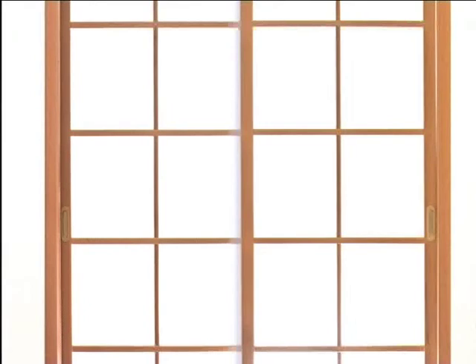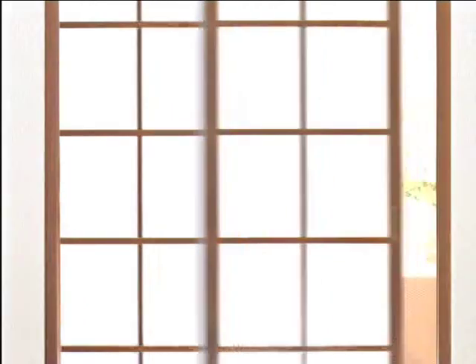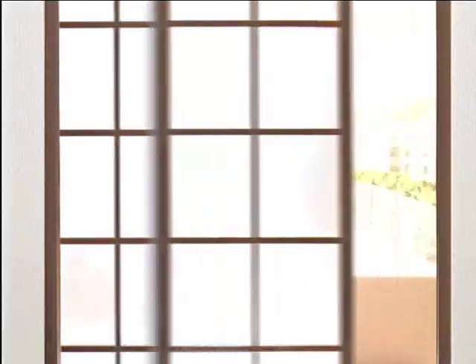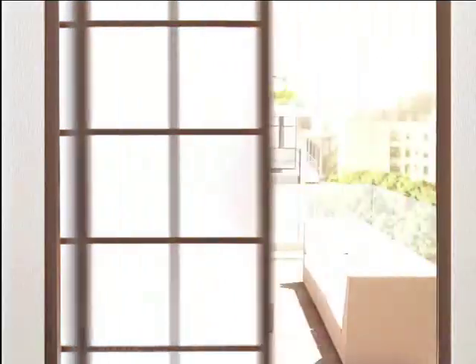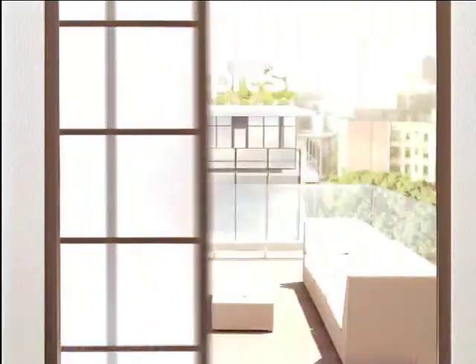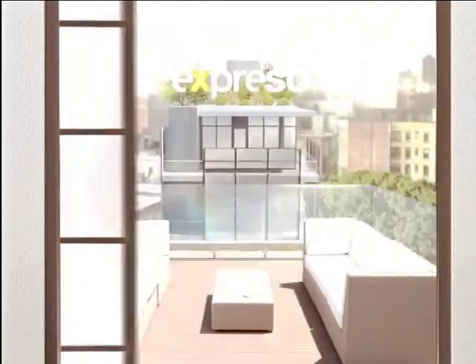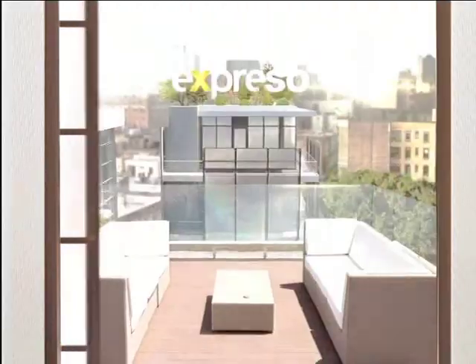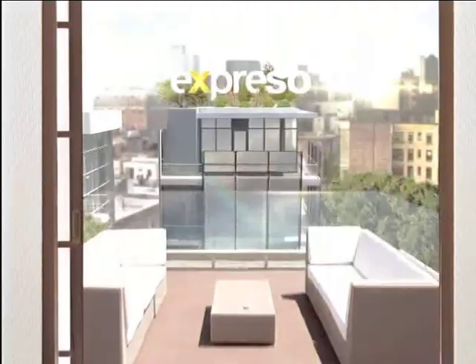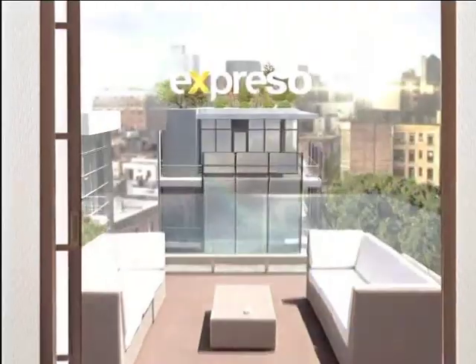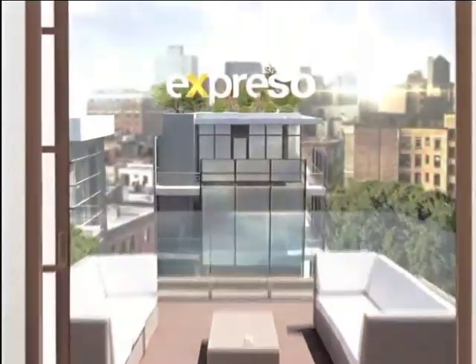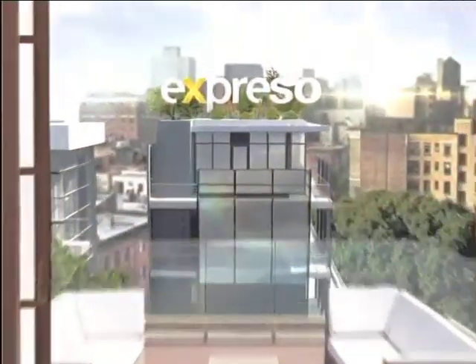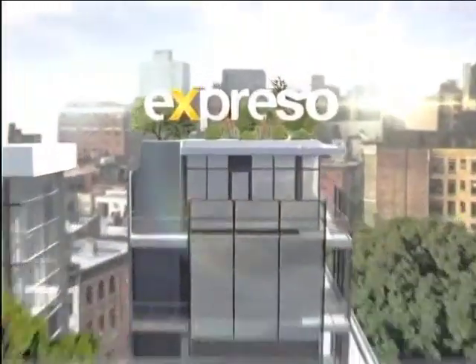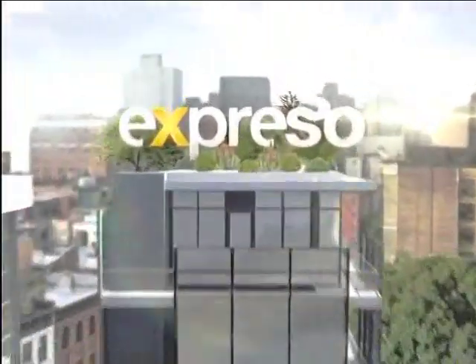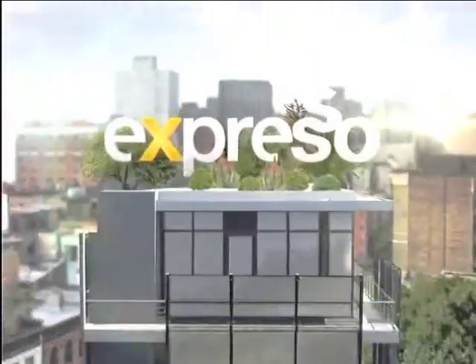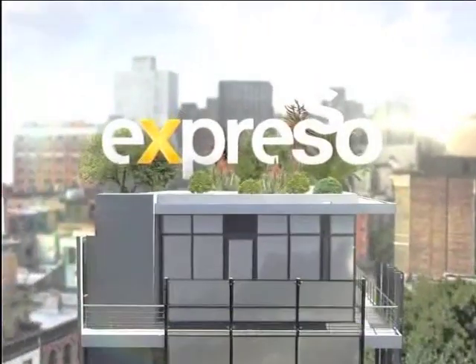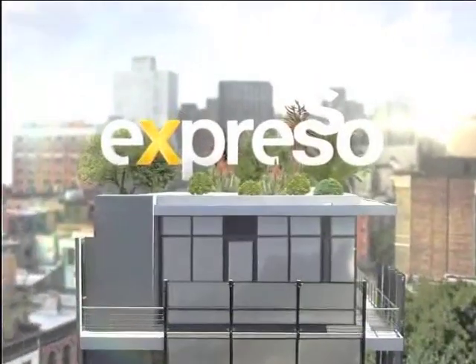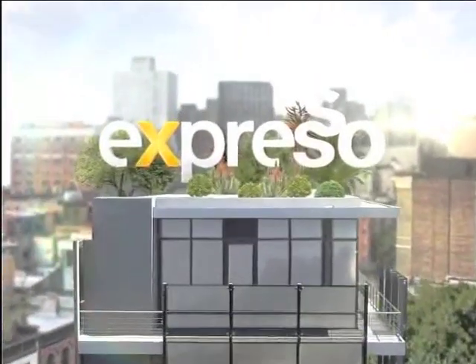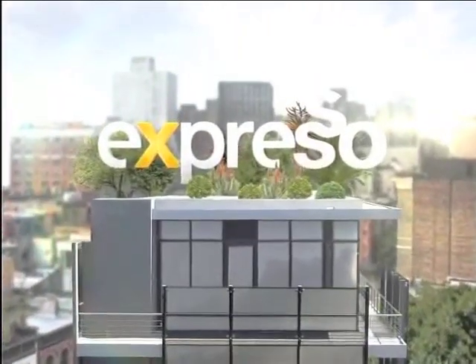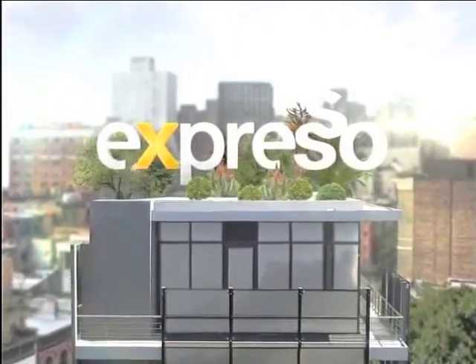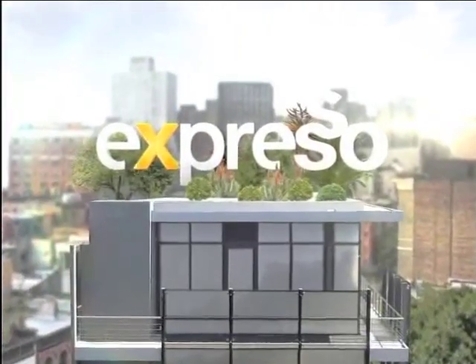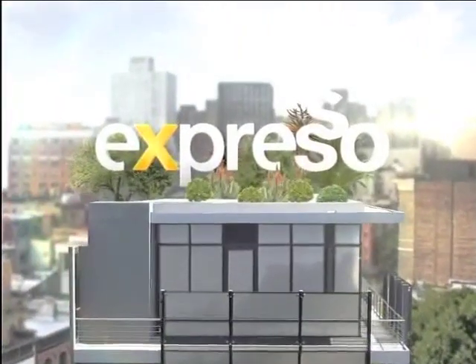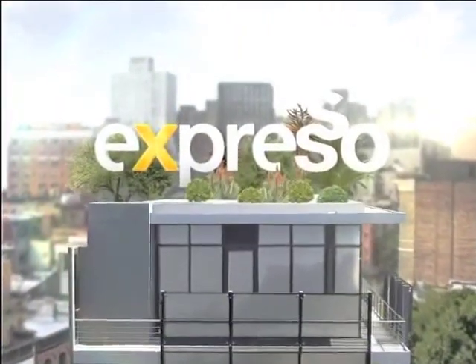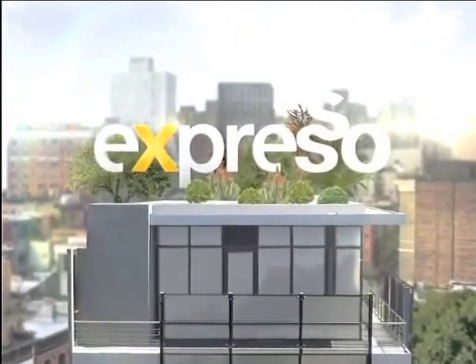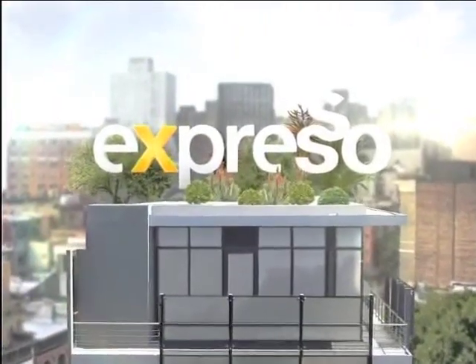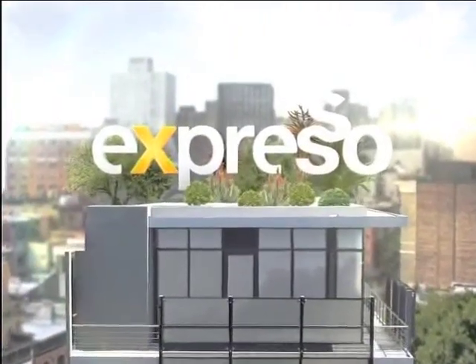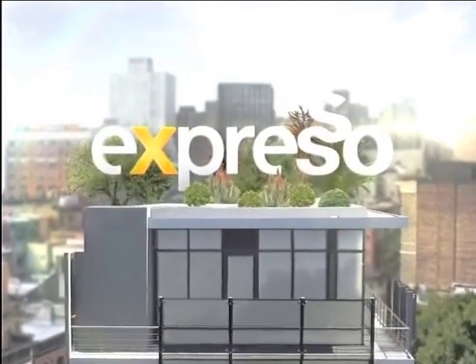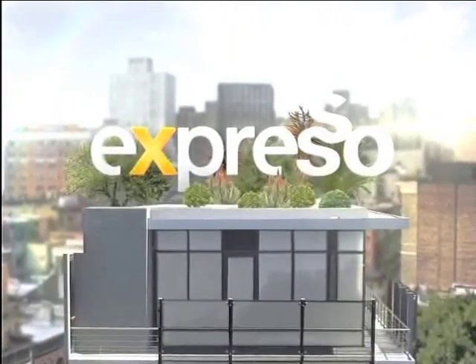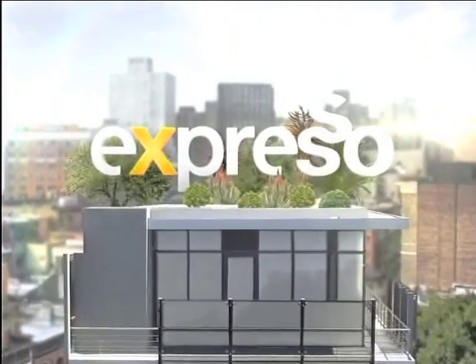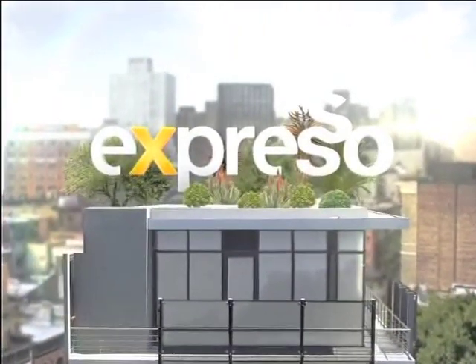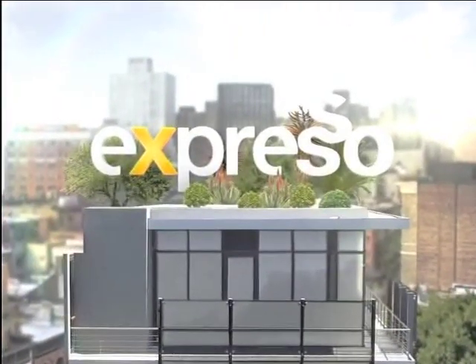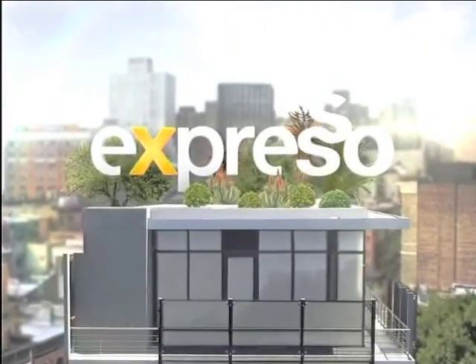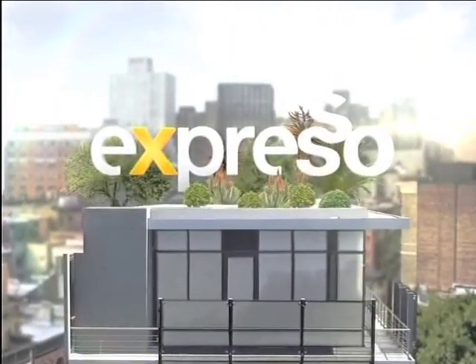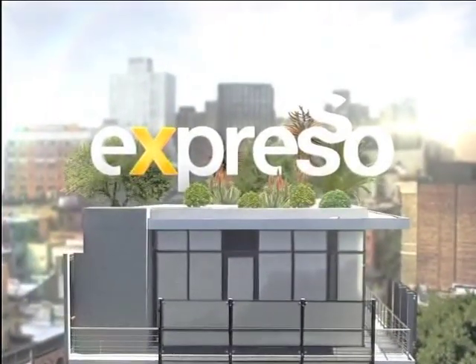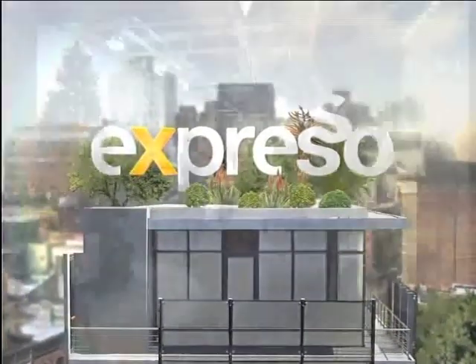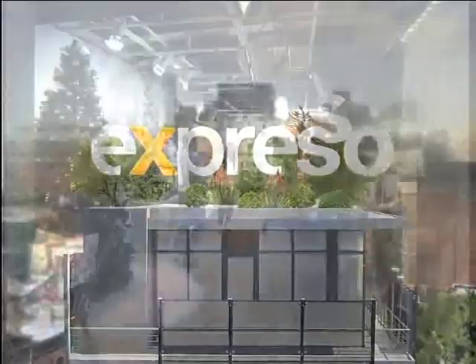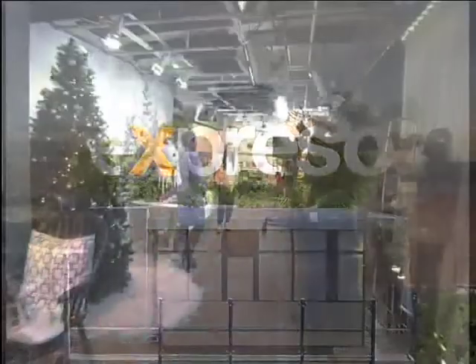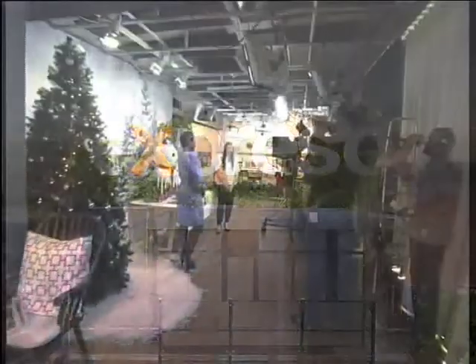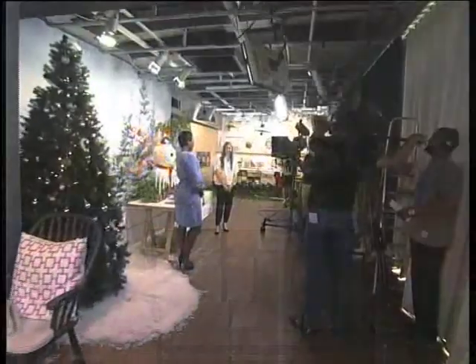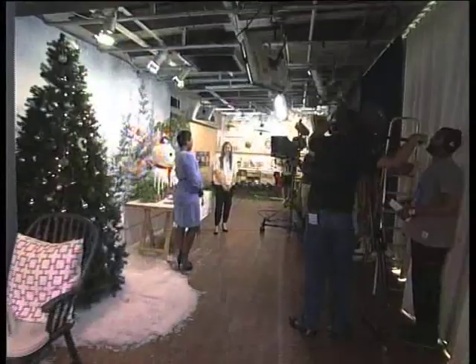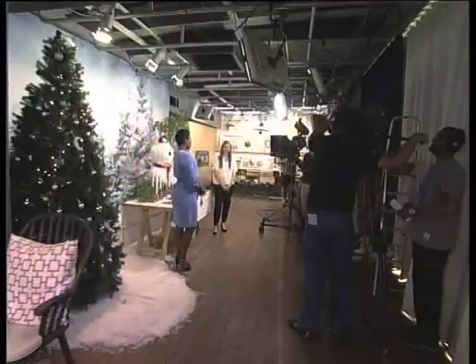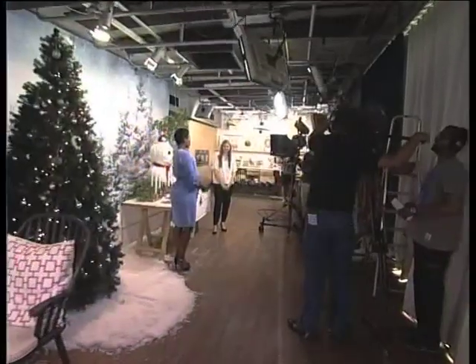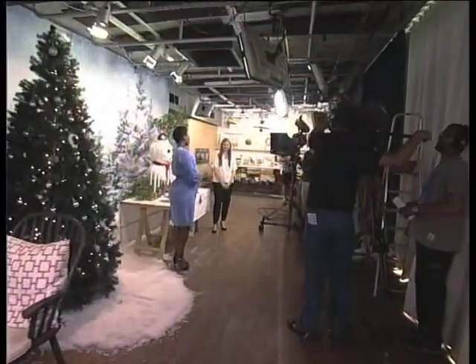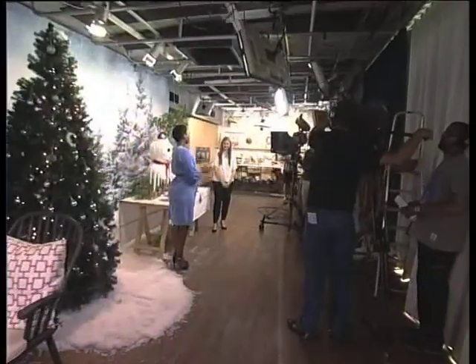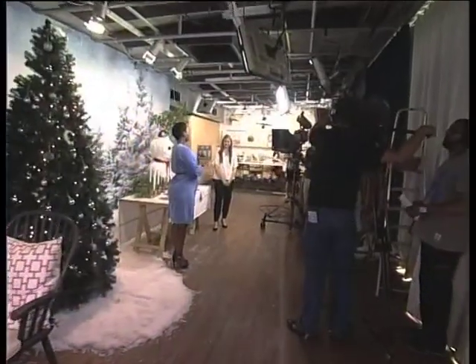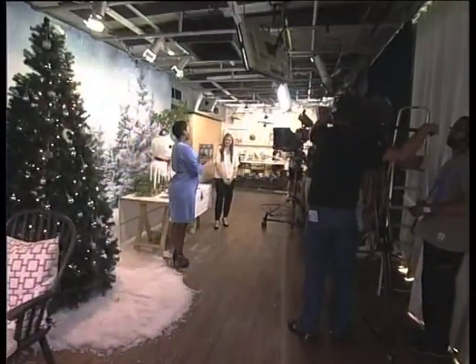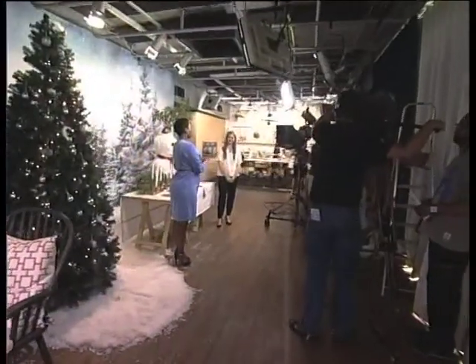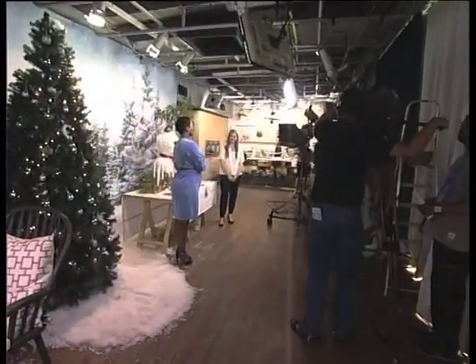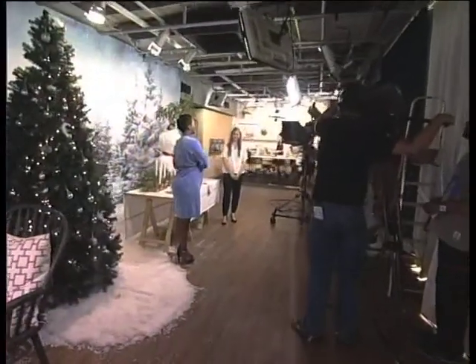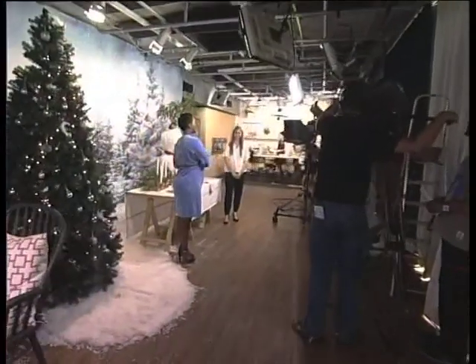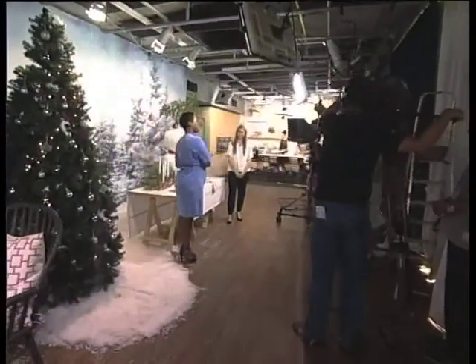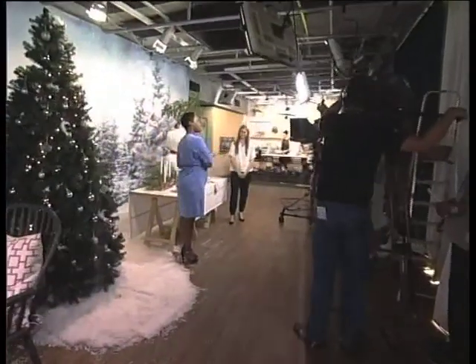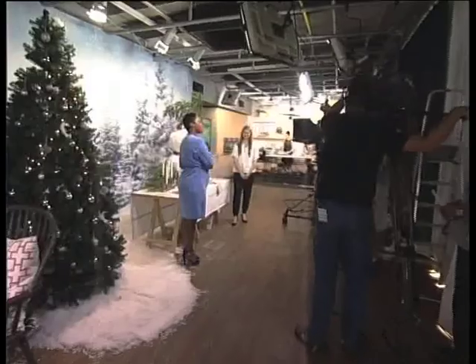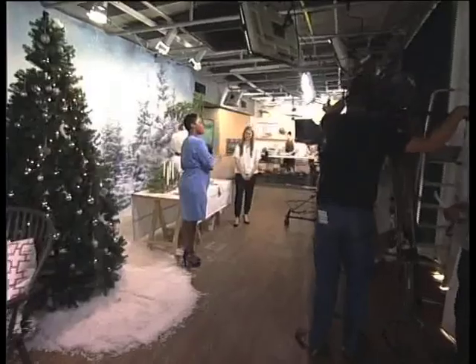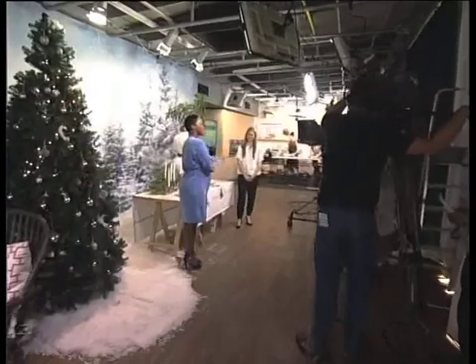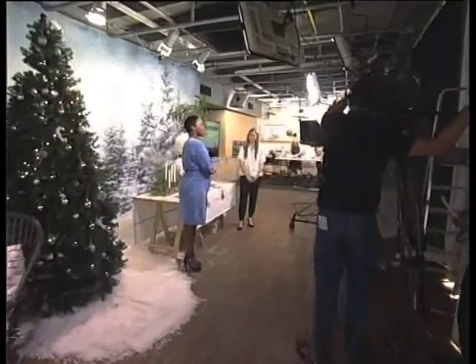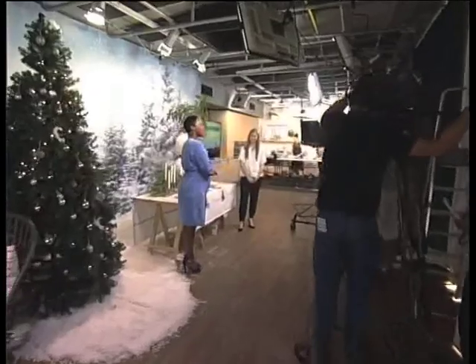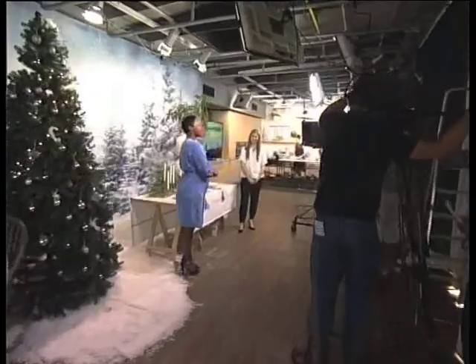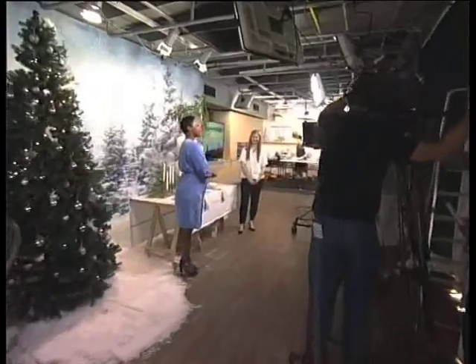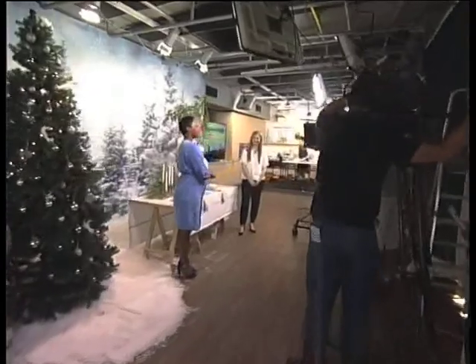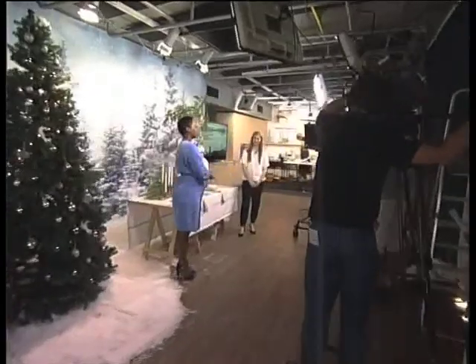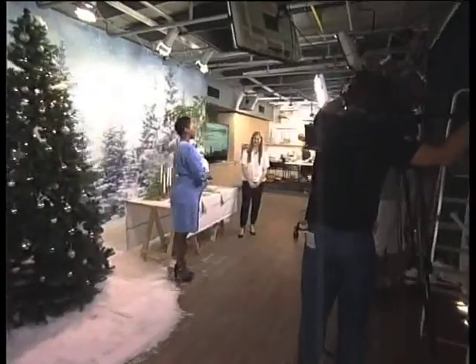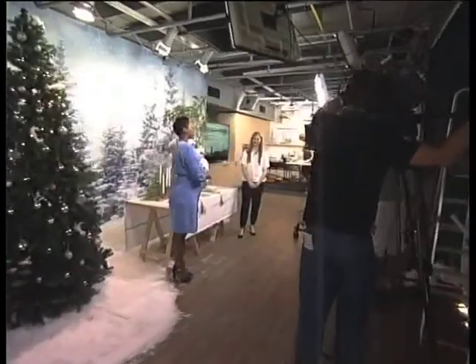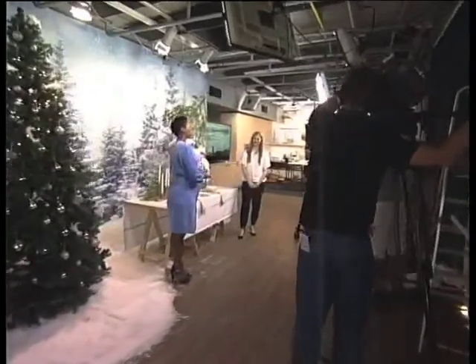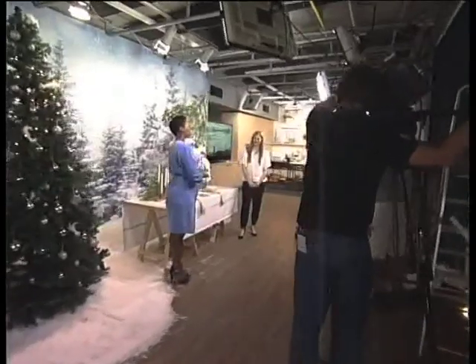It's my feel-good breakfast show. This is Express.